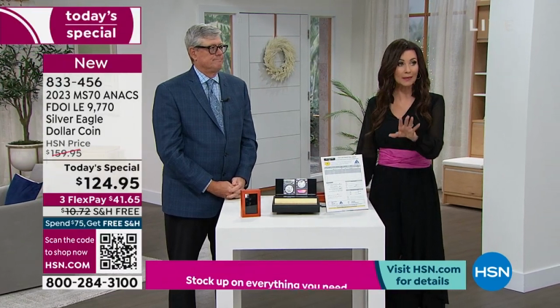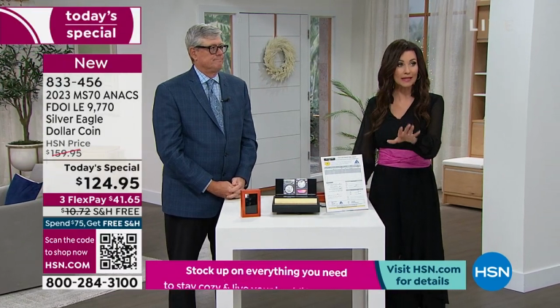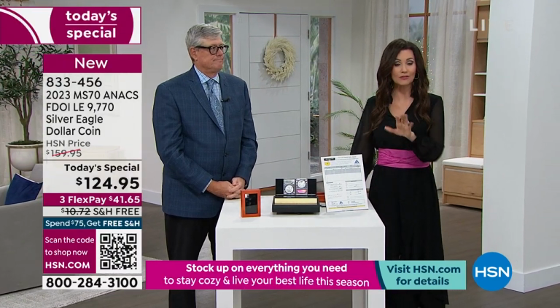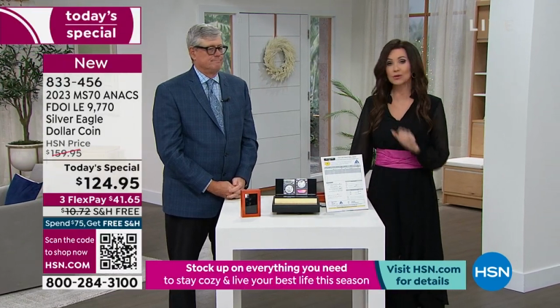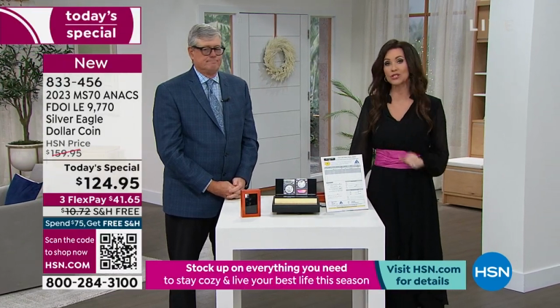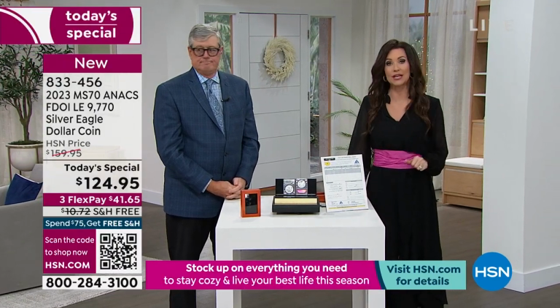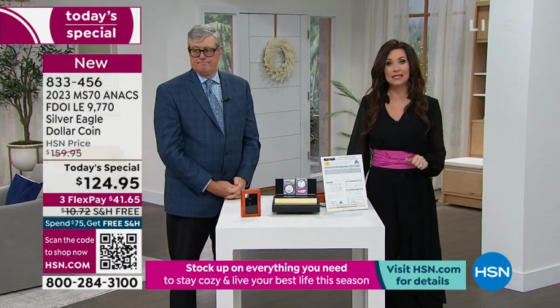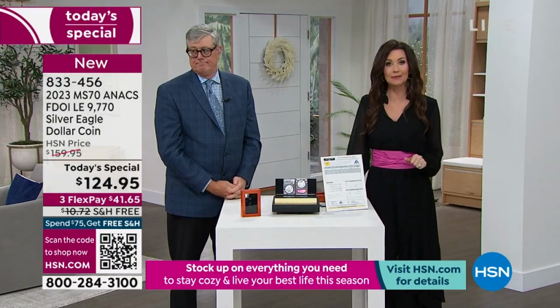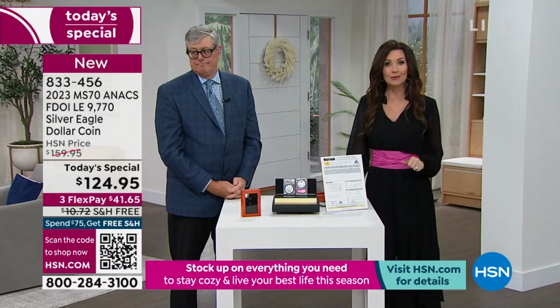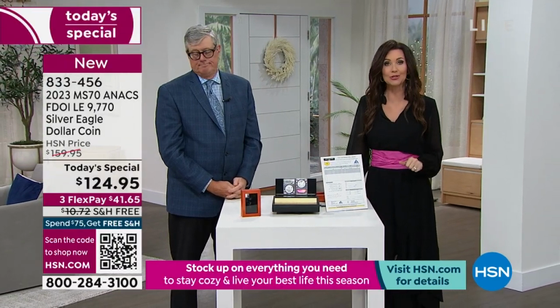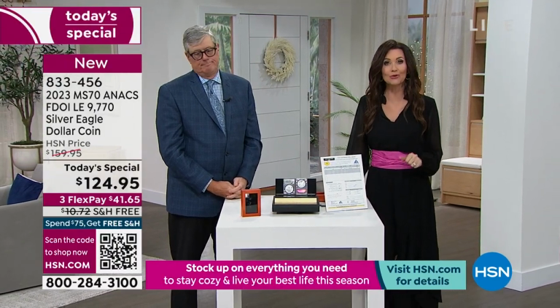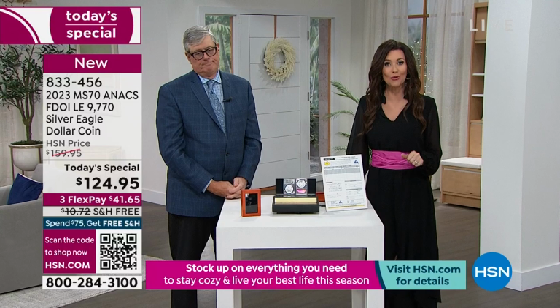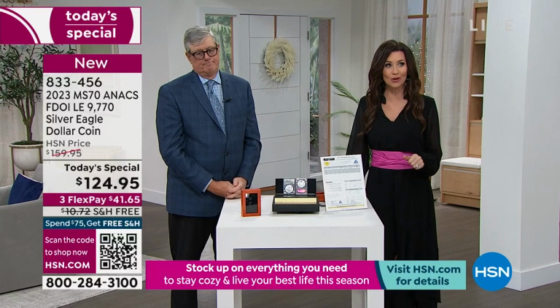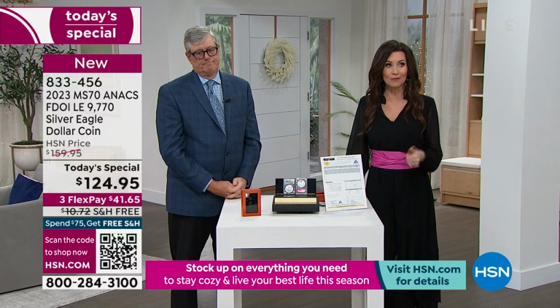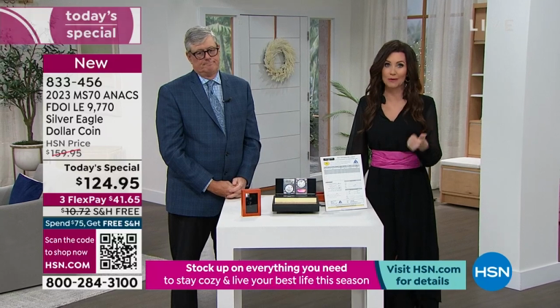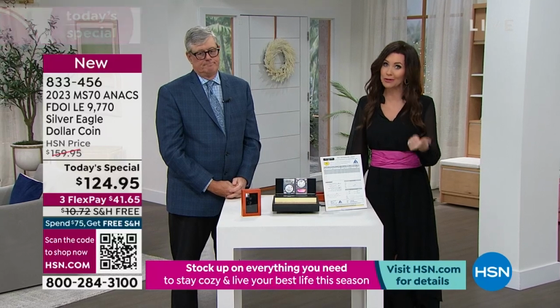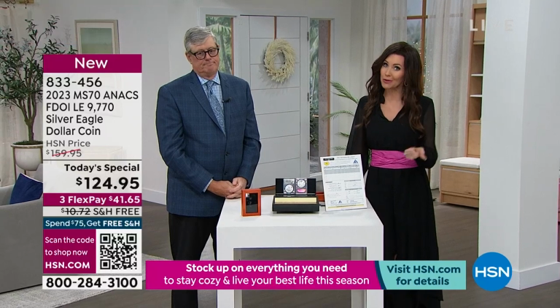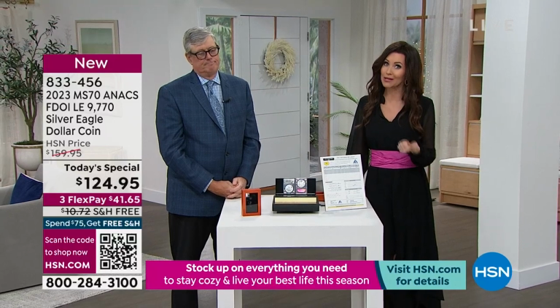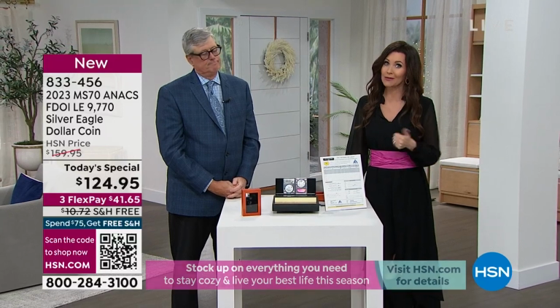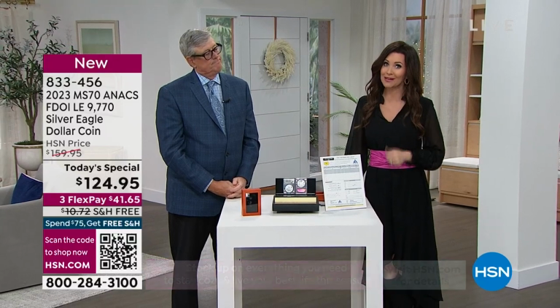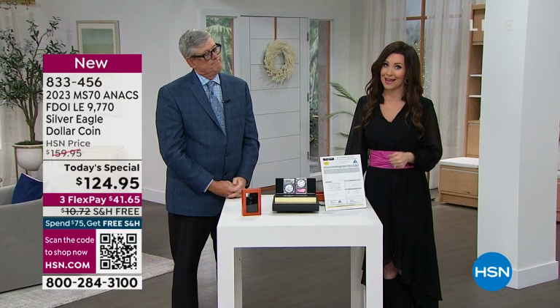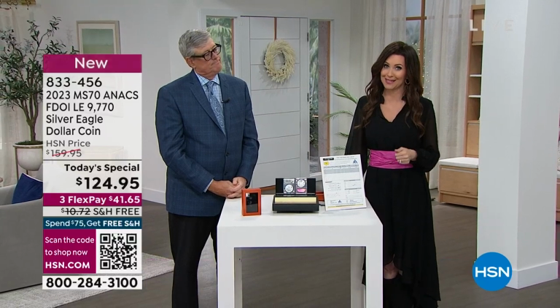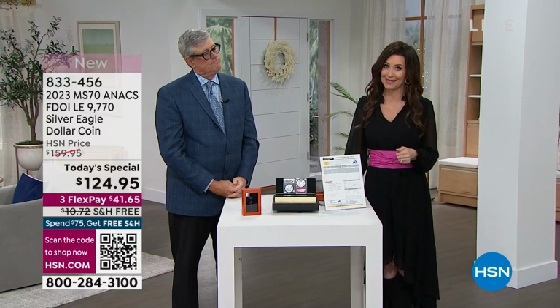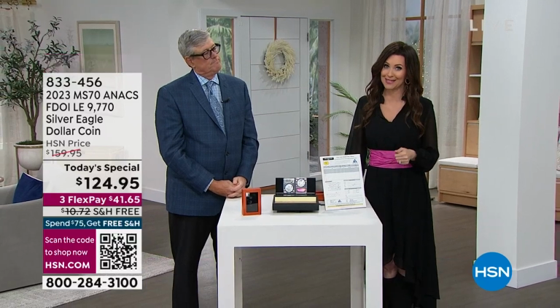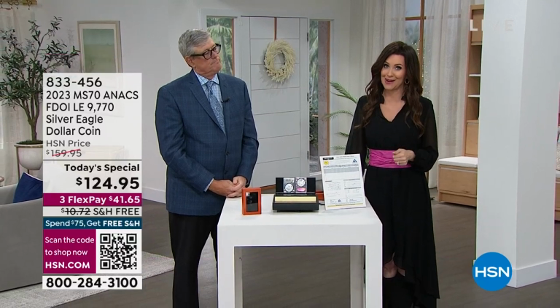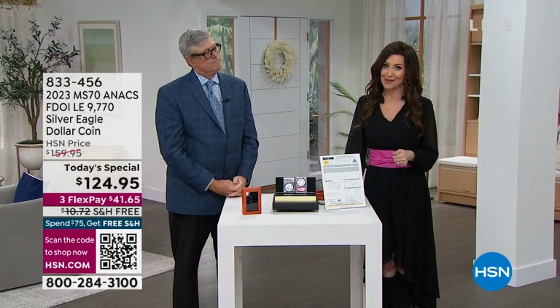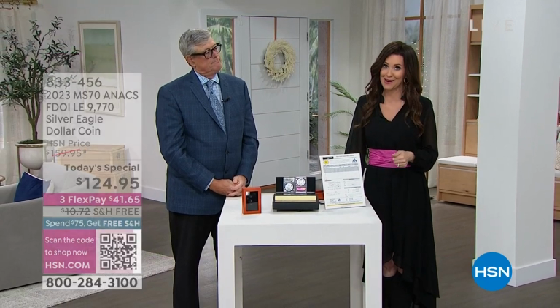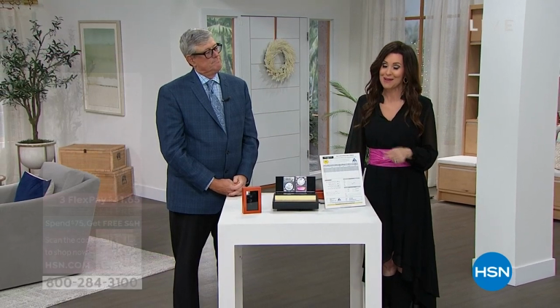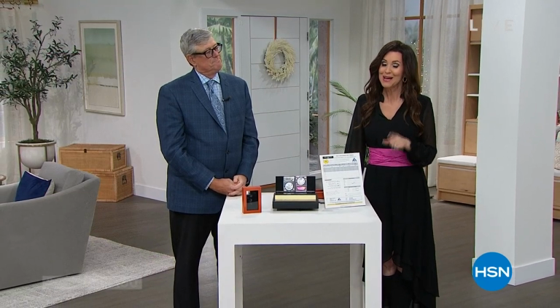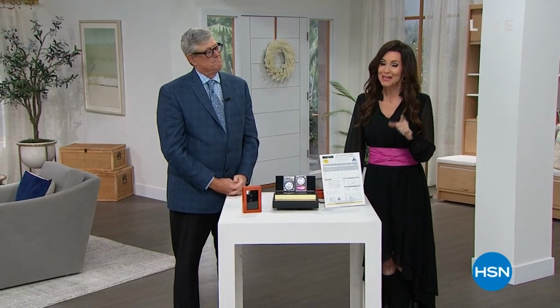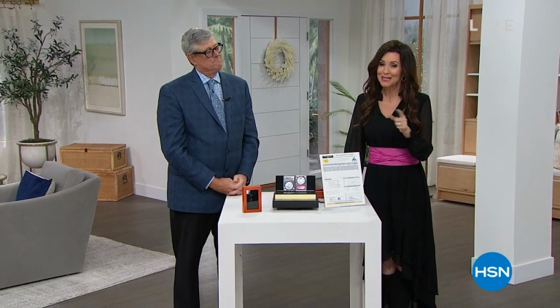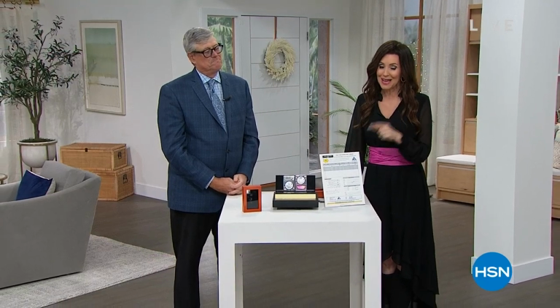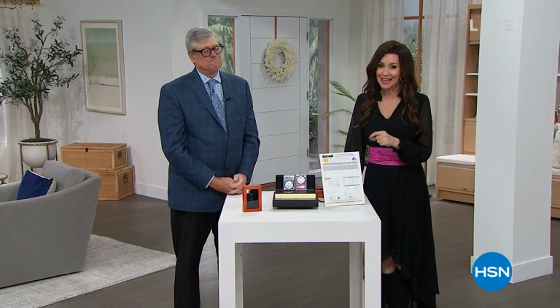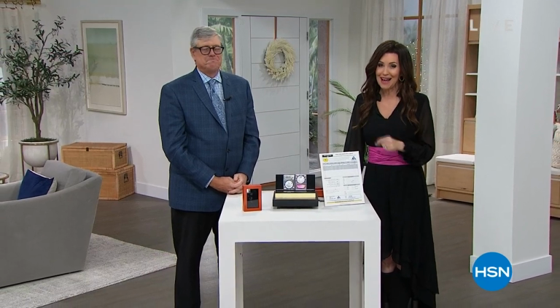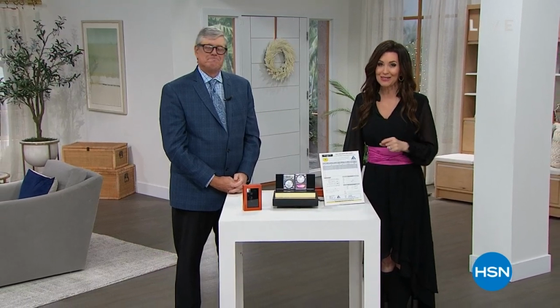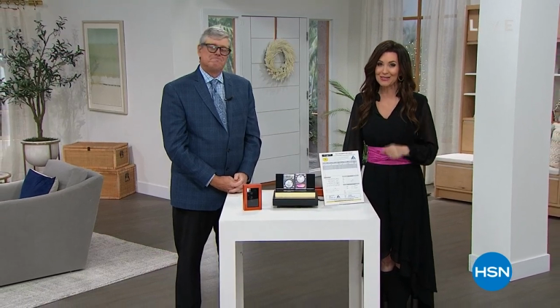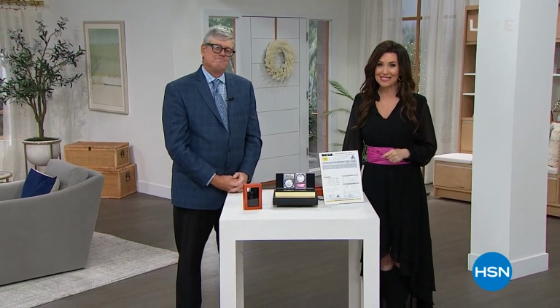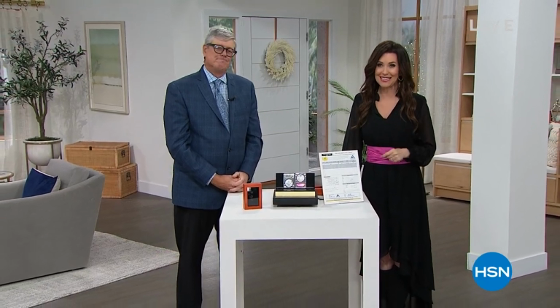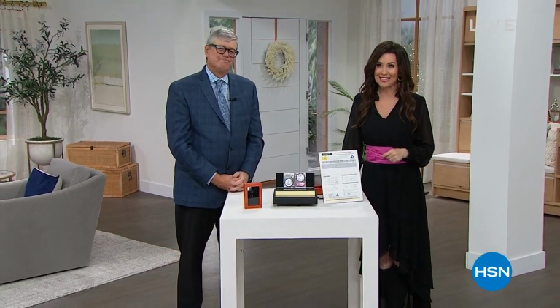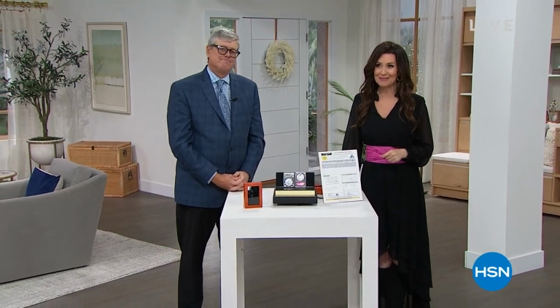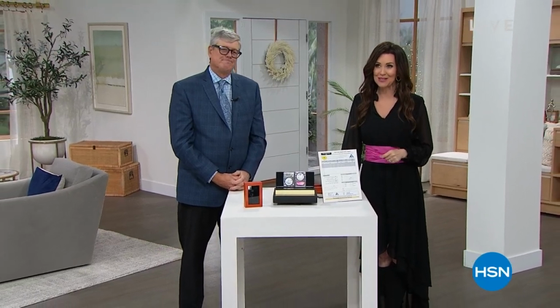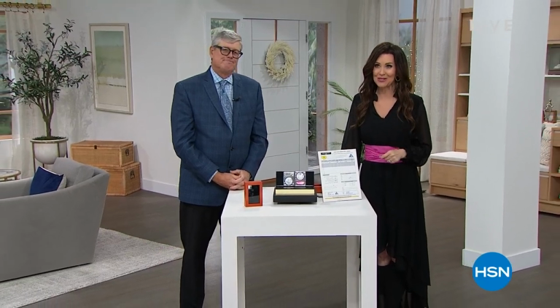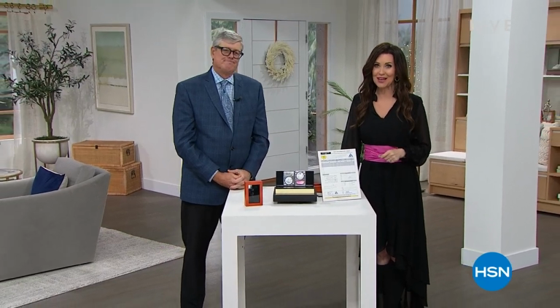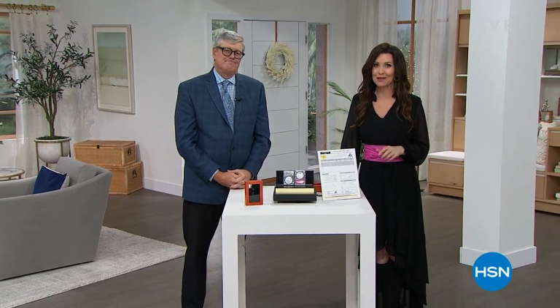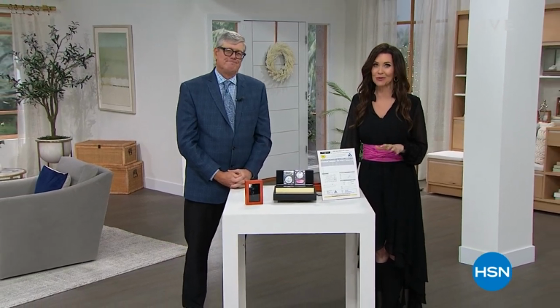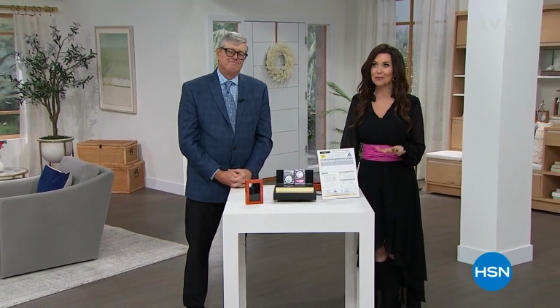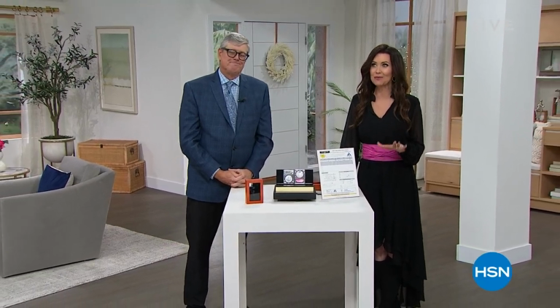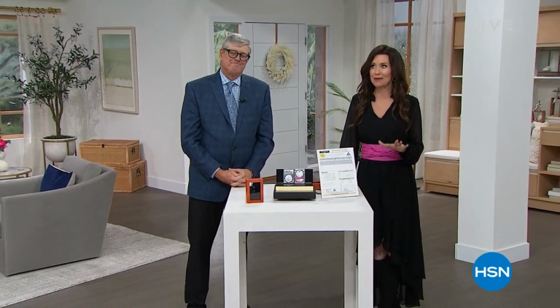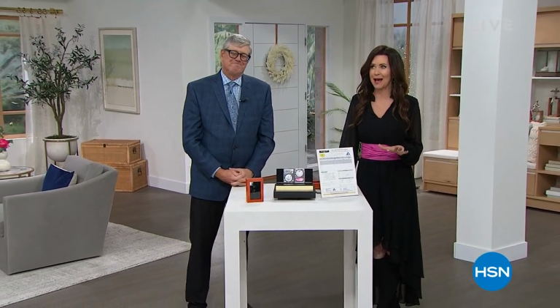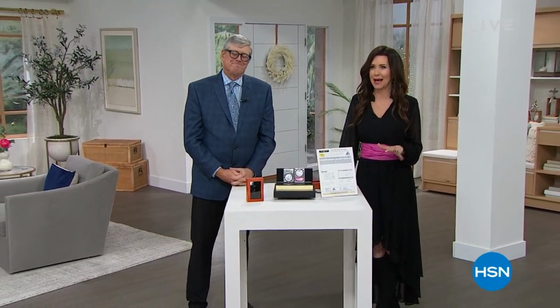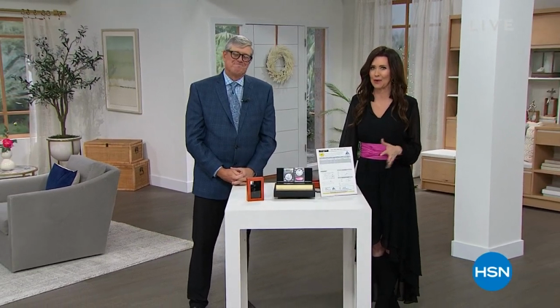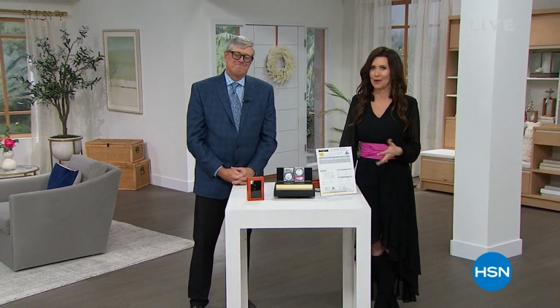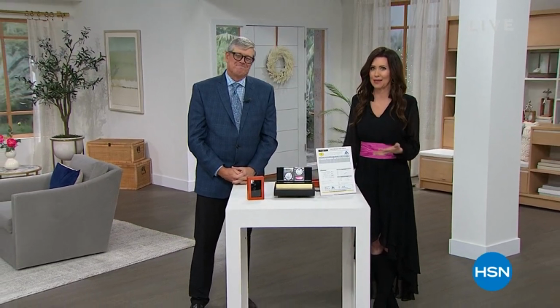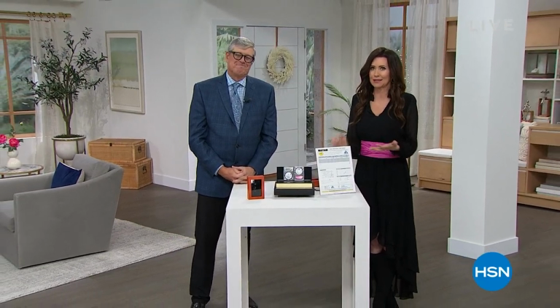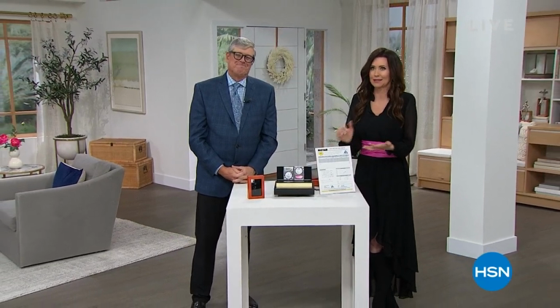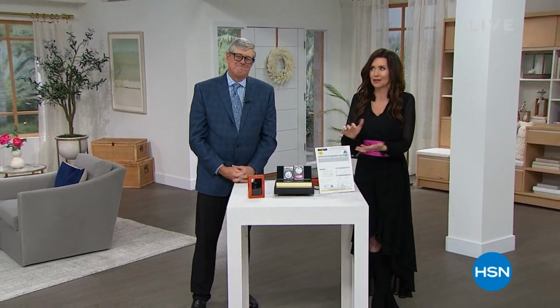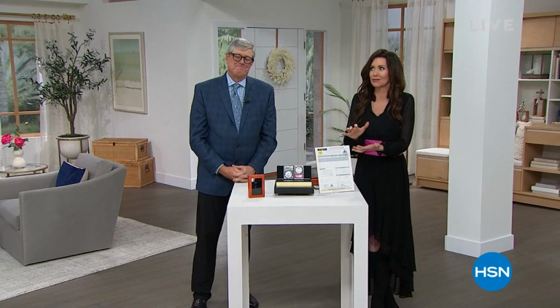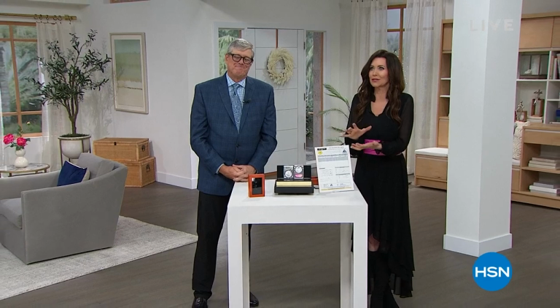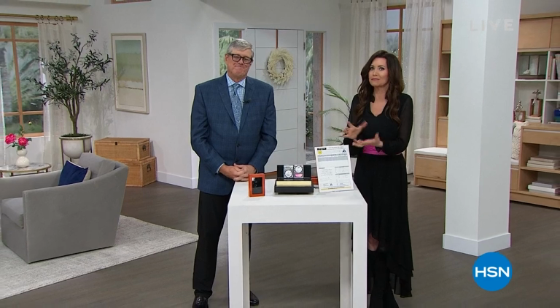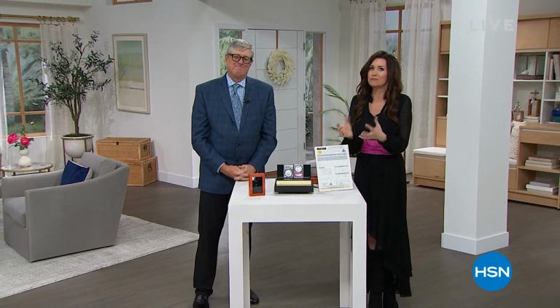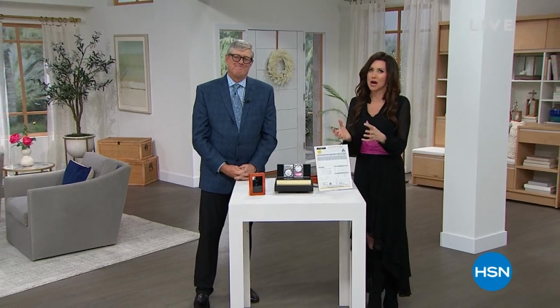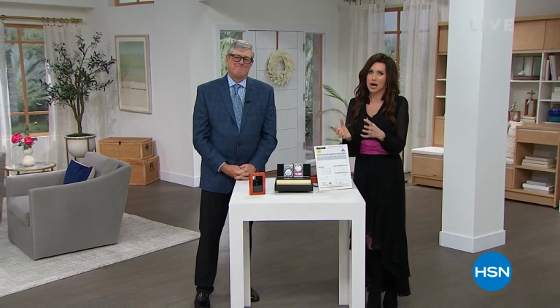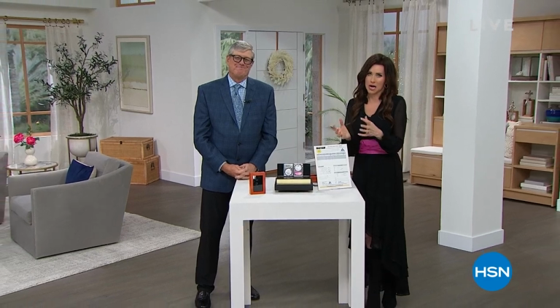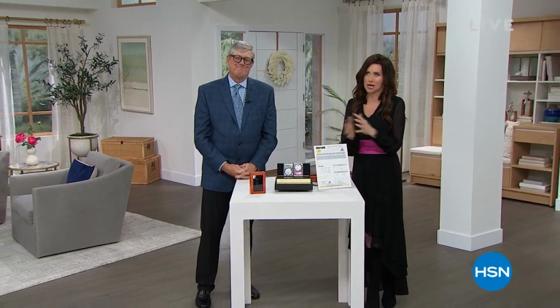We're going to give you a chance to order — maybe you want to go on HSN.com, check out your Today's Special — and then we'll be right back with the silver bar. Very excited about that.